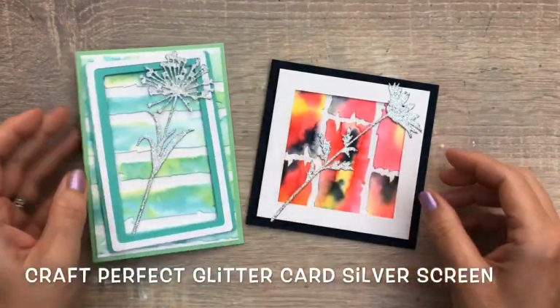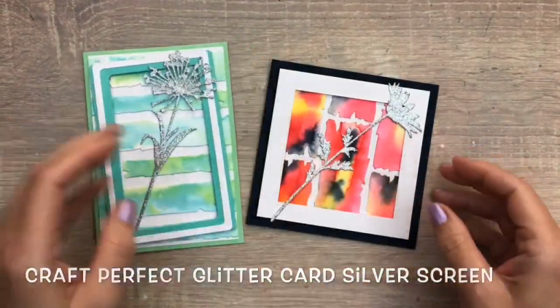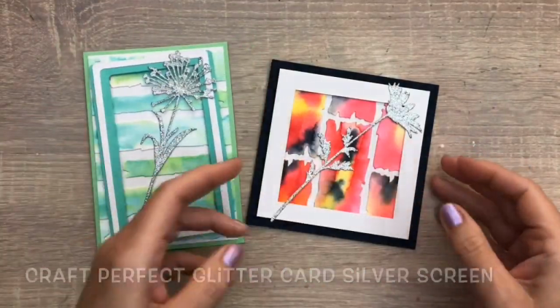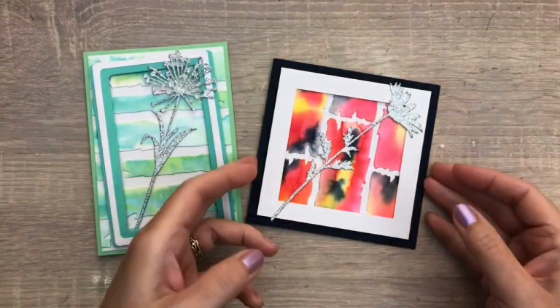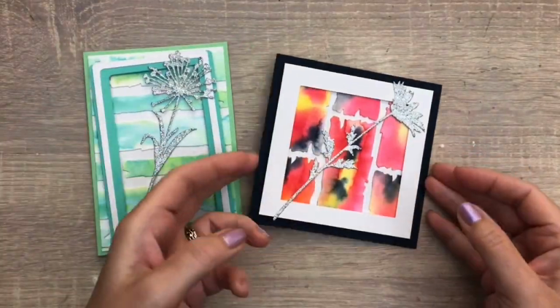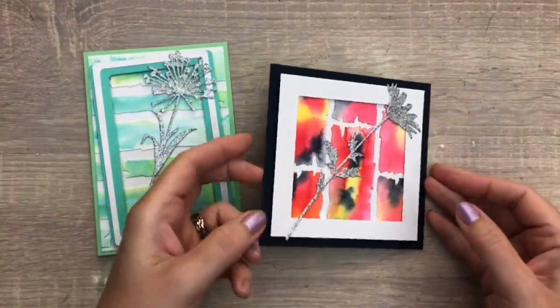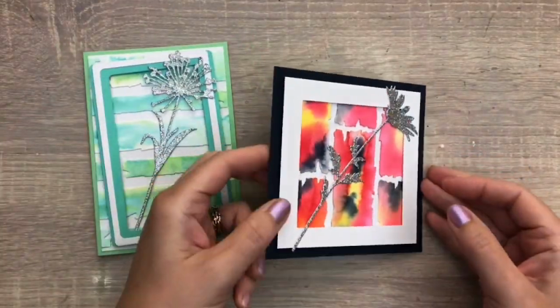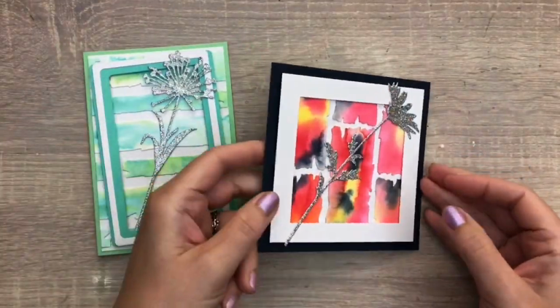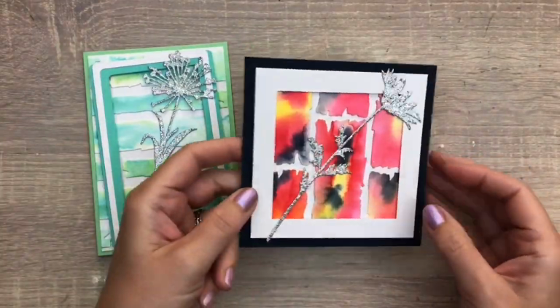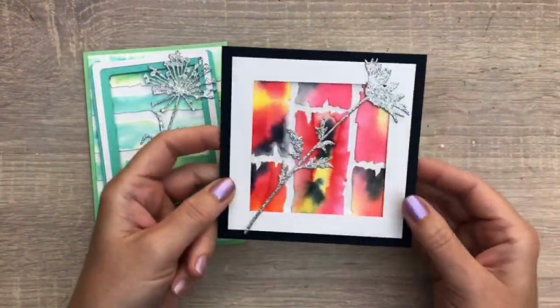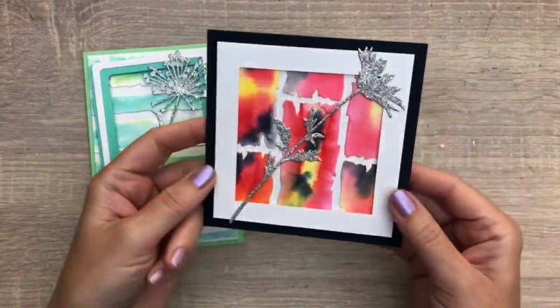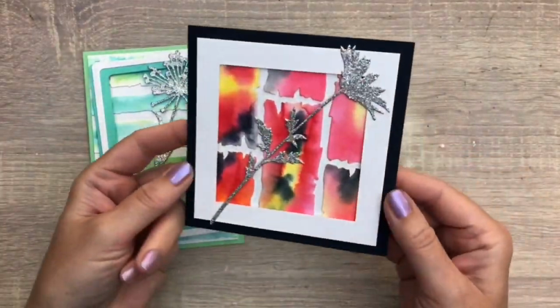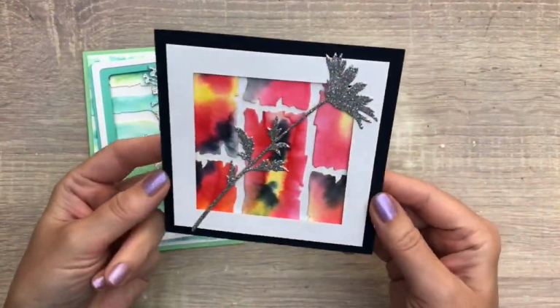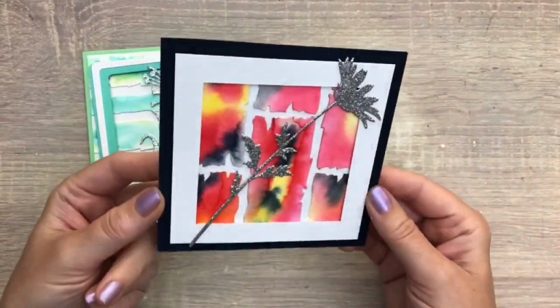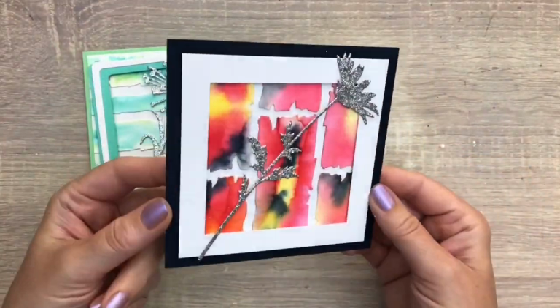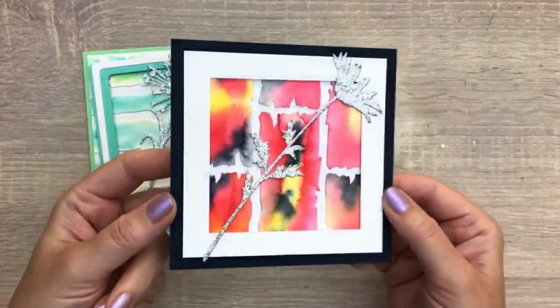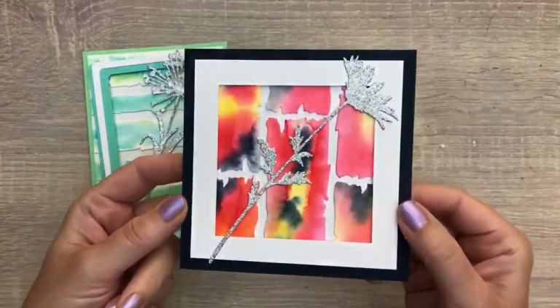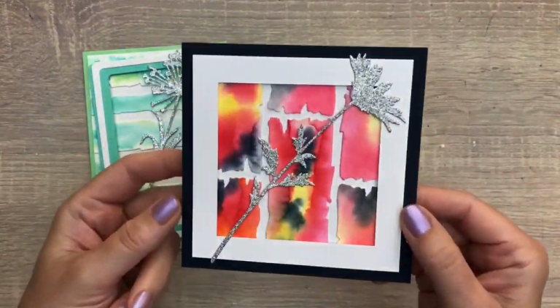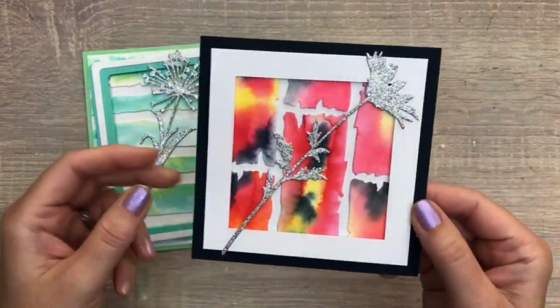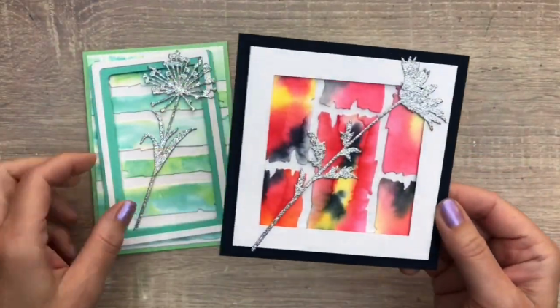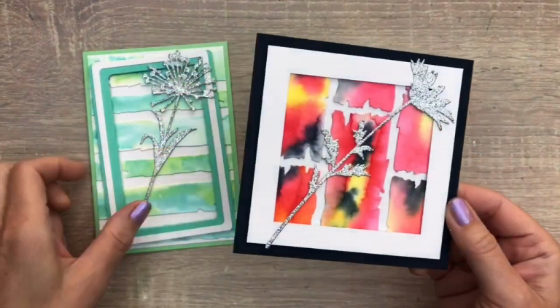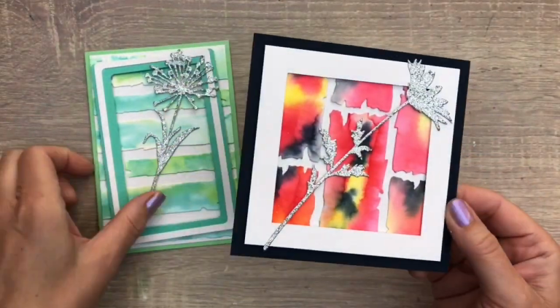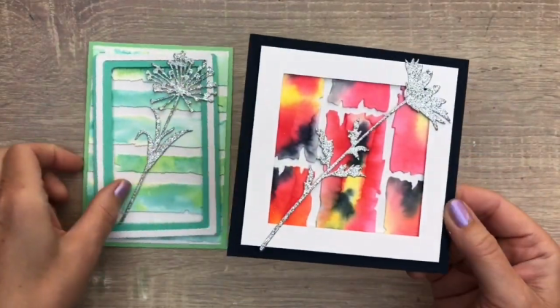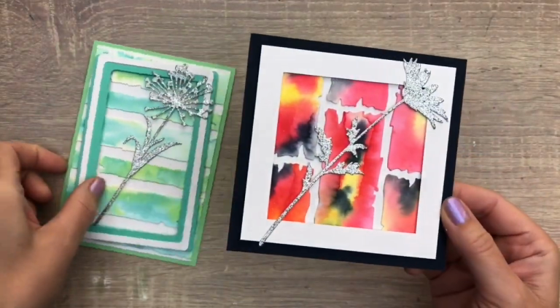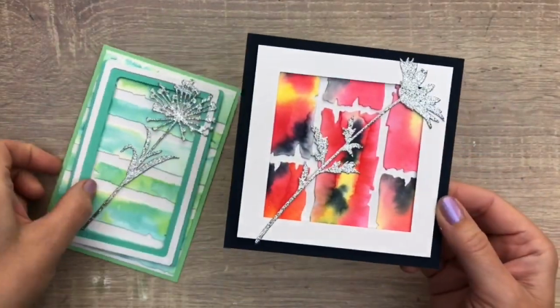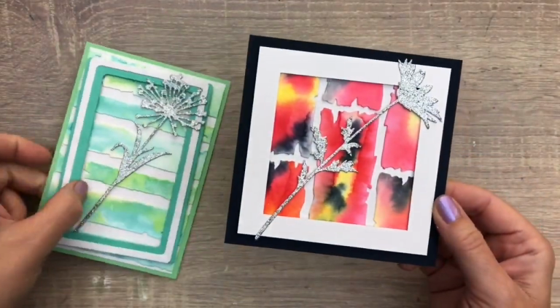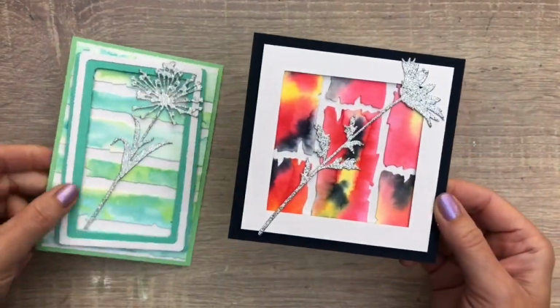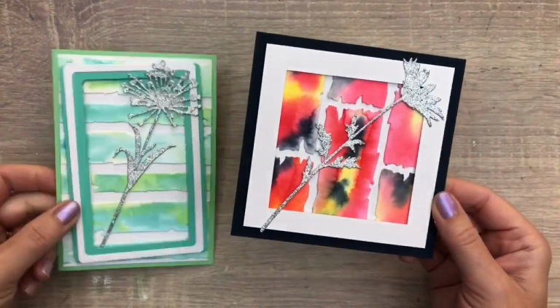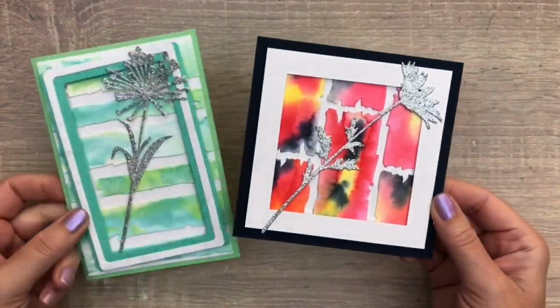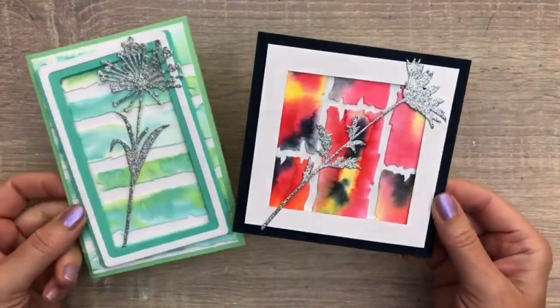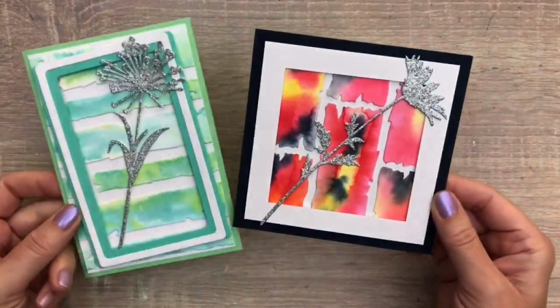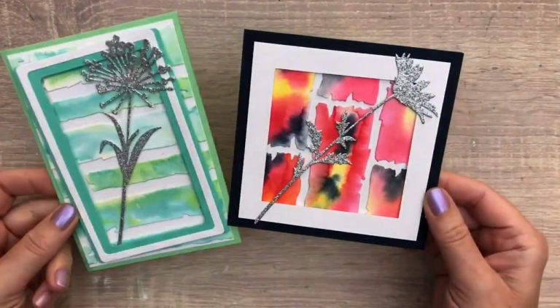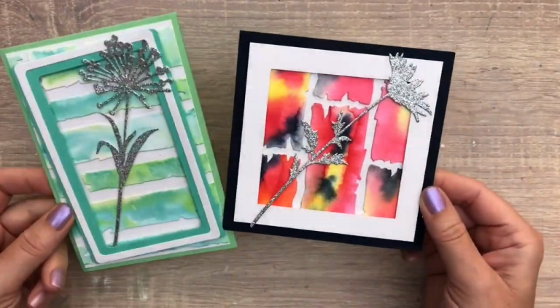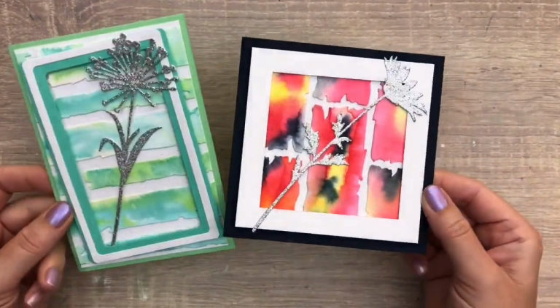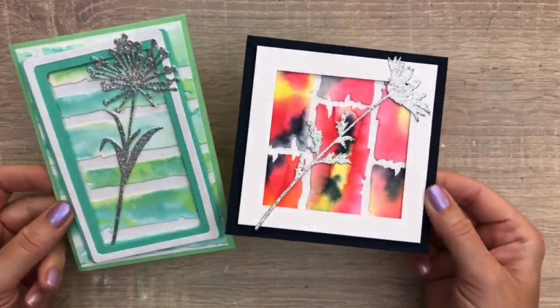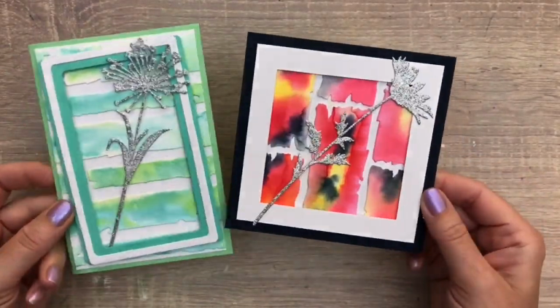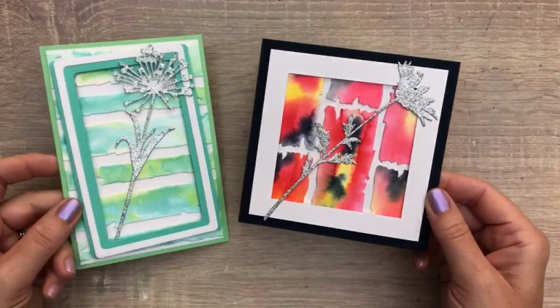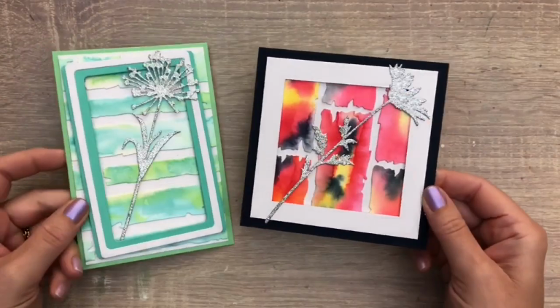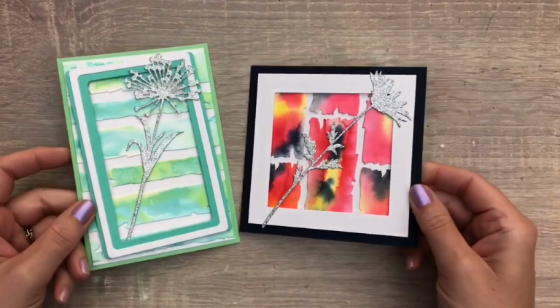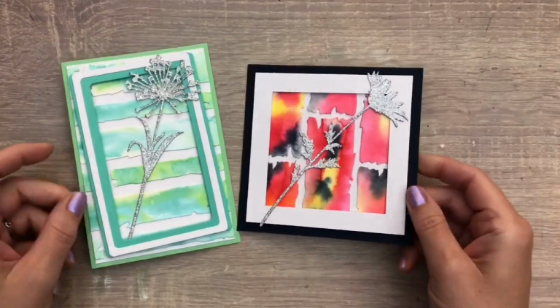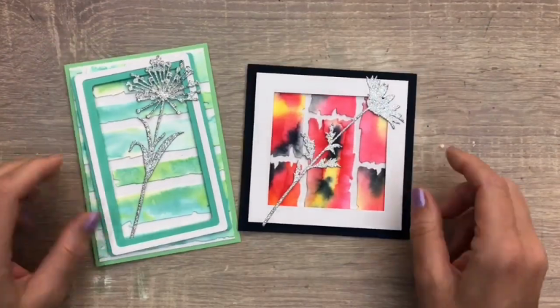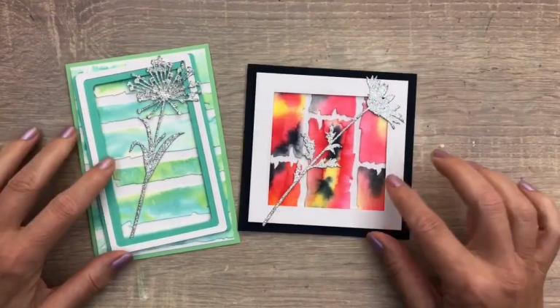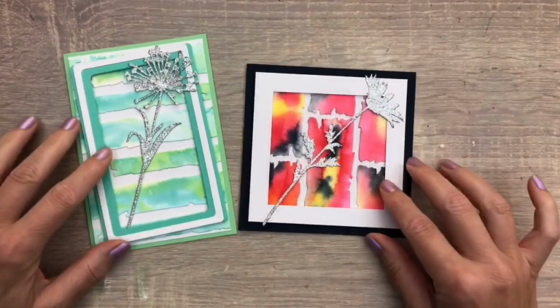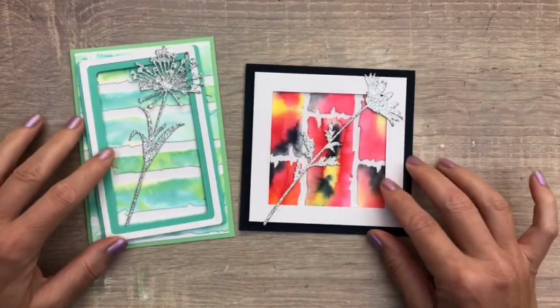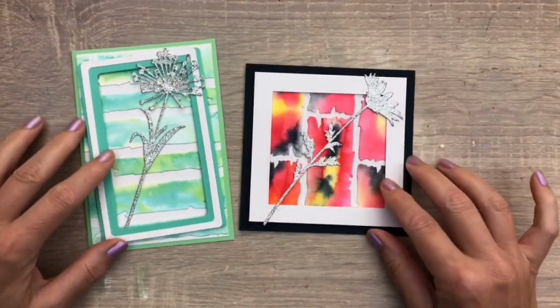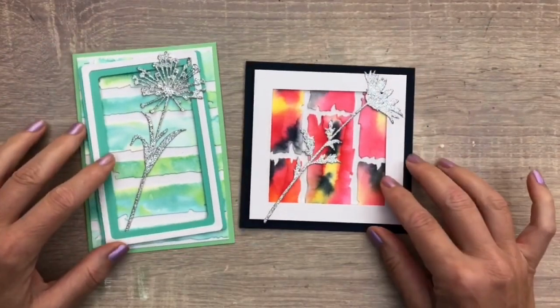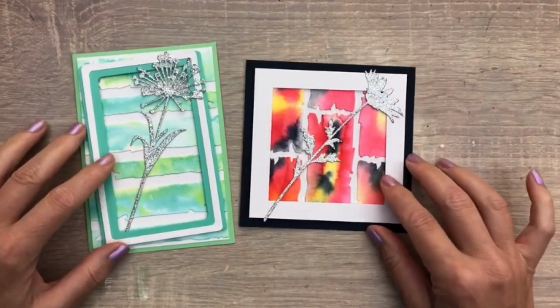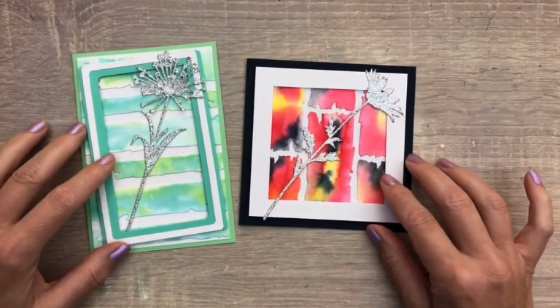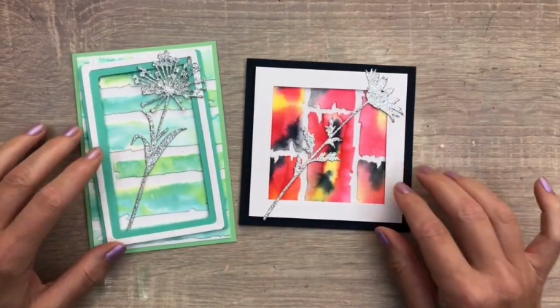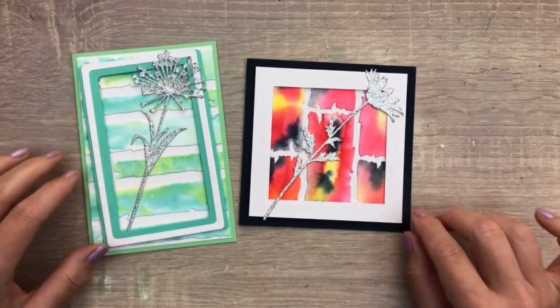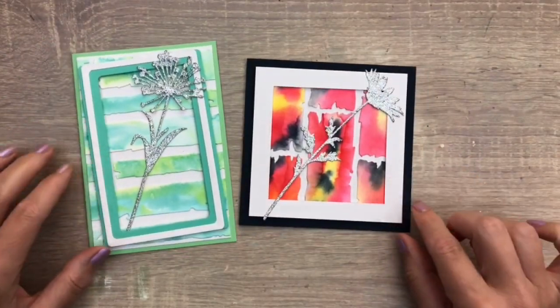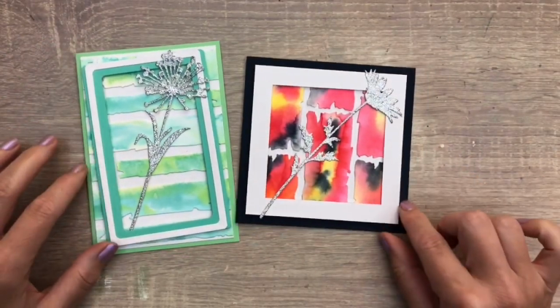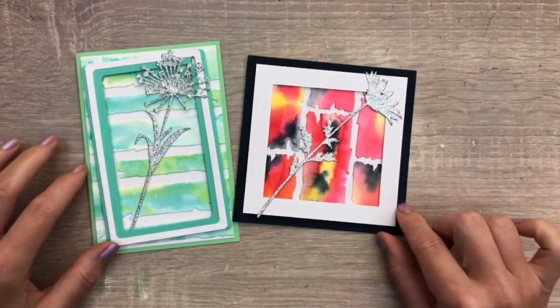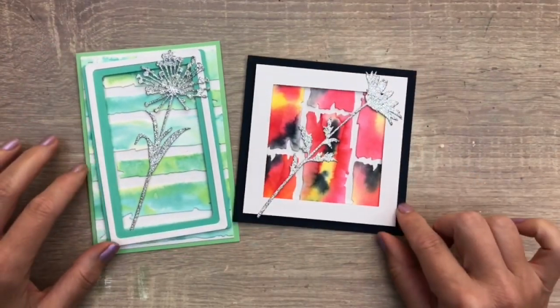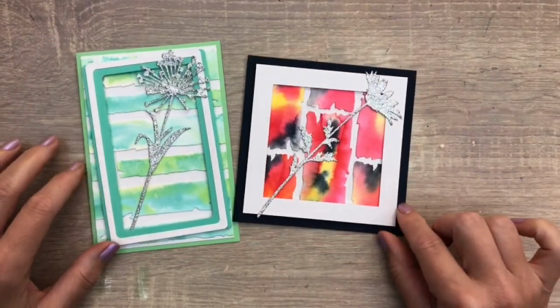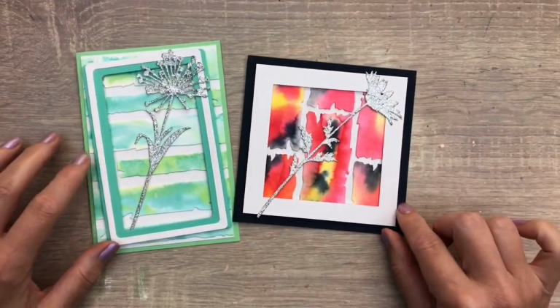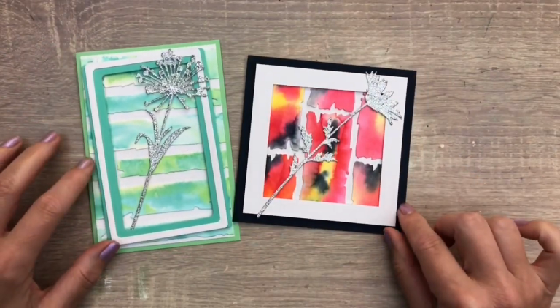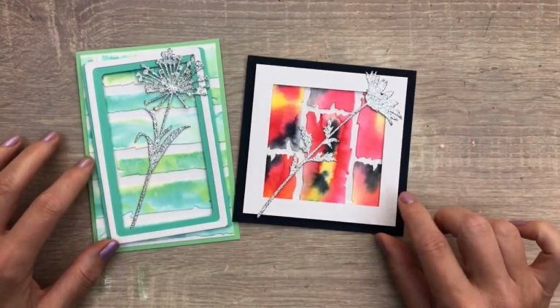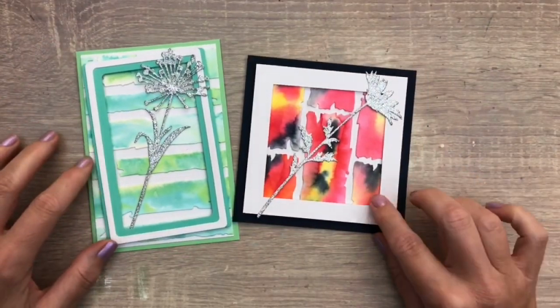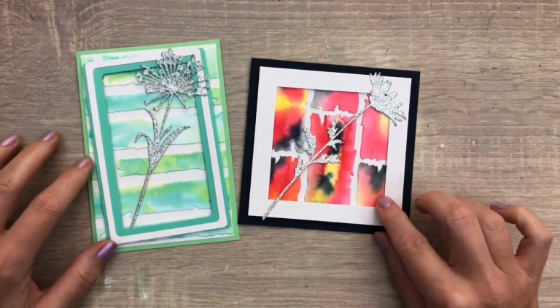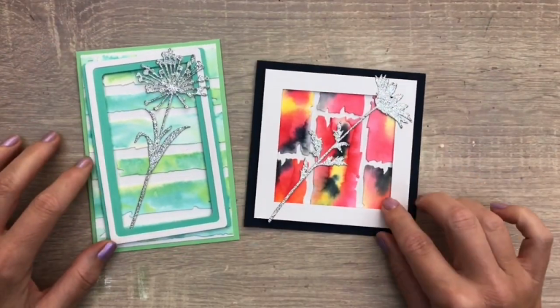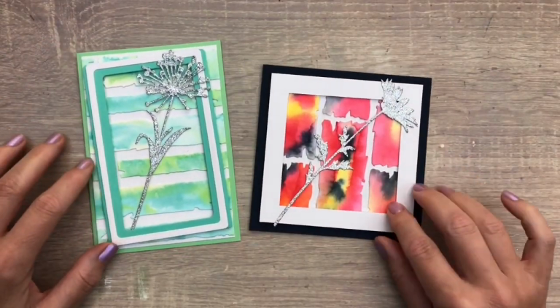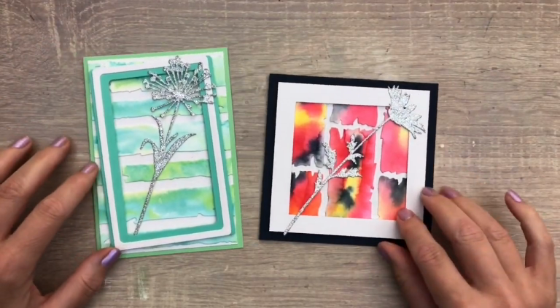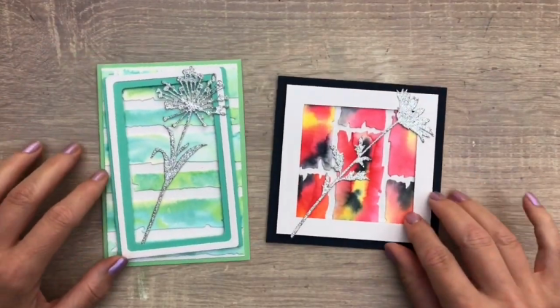And these are the cards I made with the colored planks. I made a frame around the first card and combined it with a glitter flower, and the bright colors in the background combined with a dark blue.